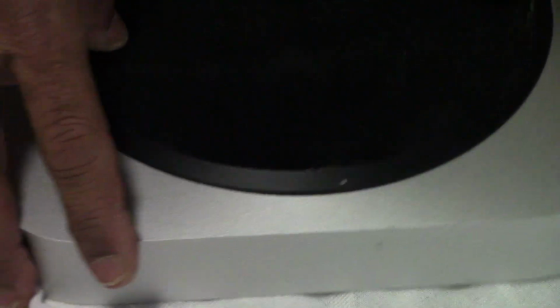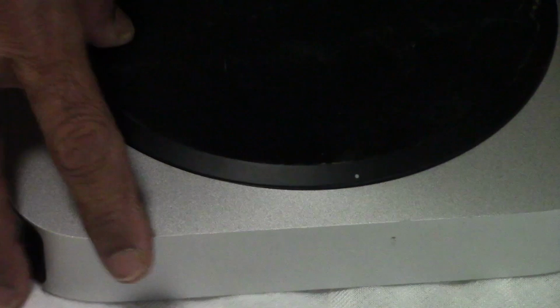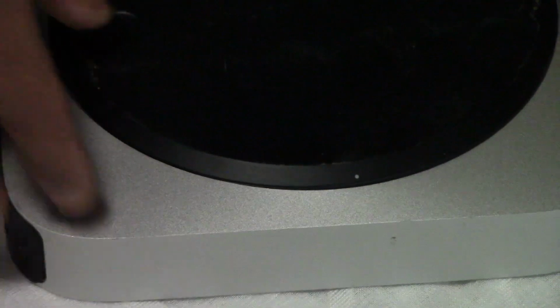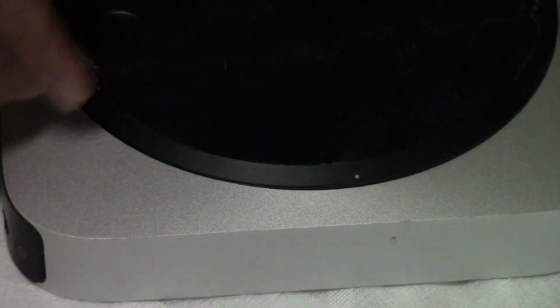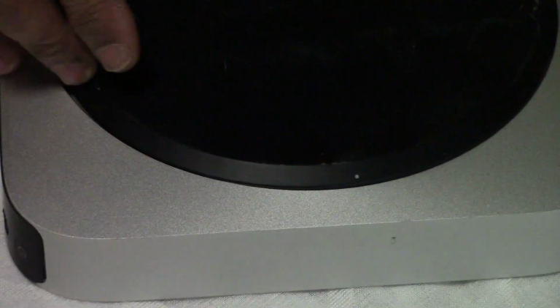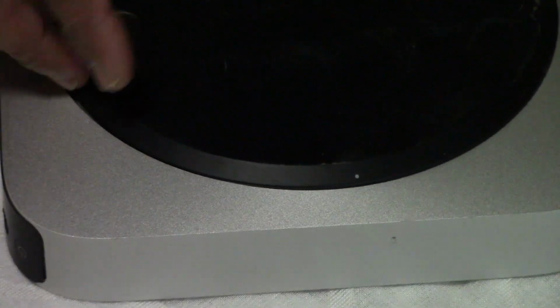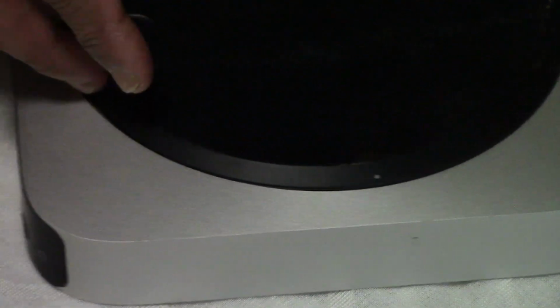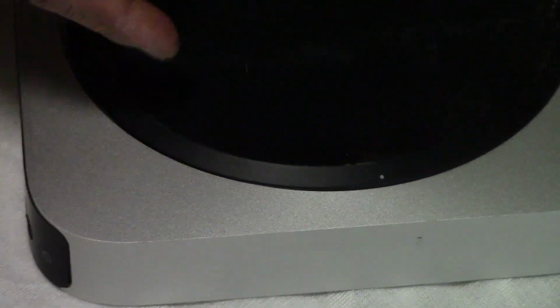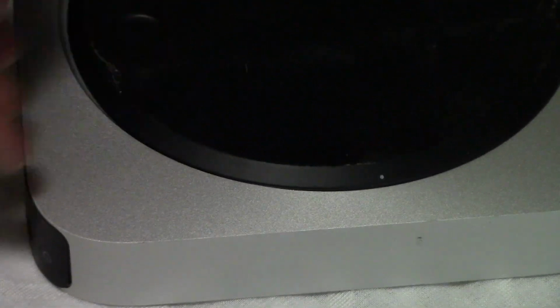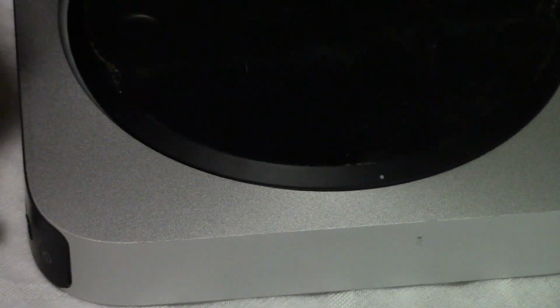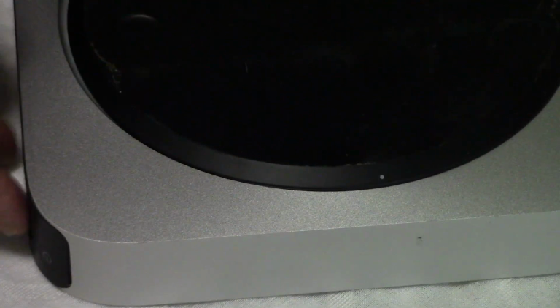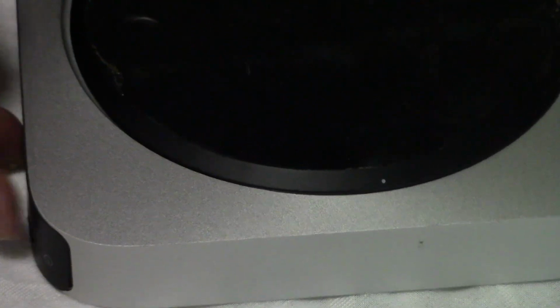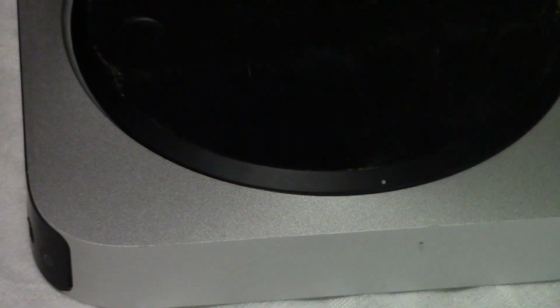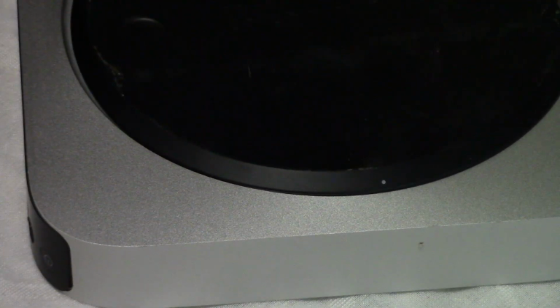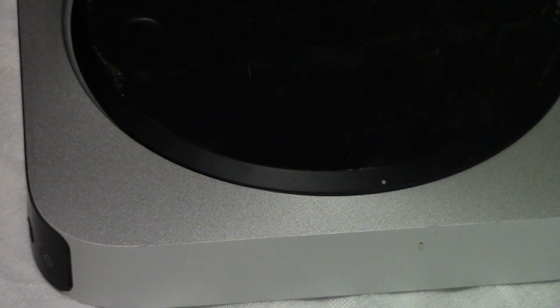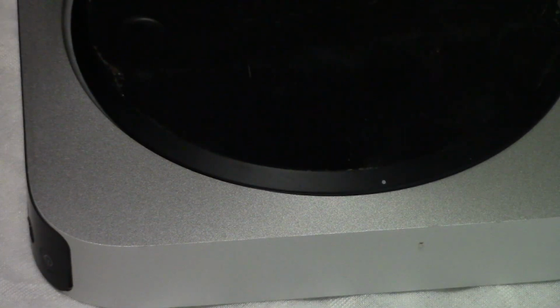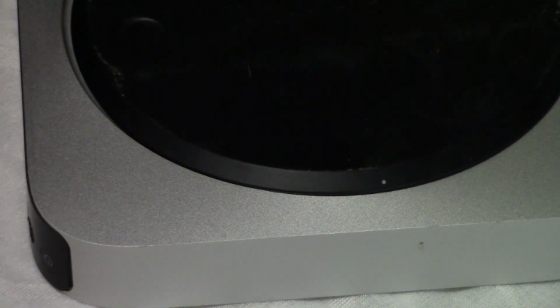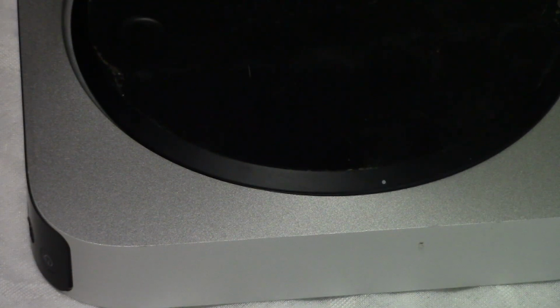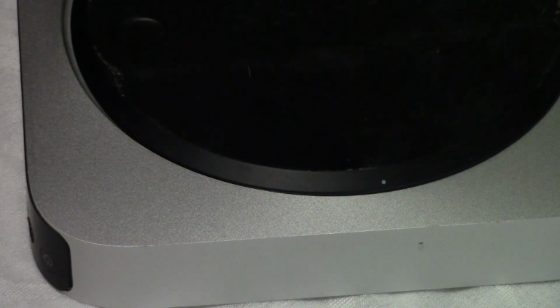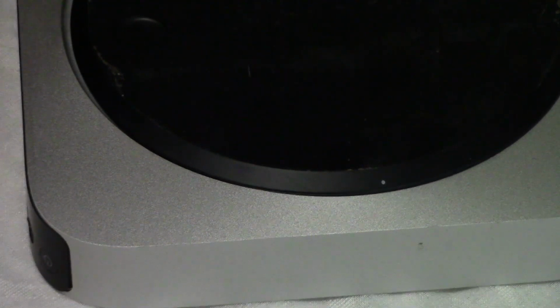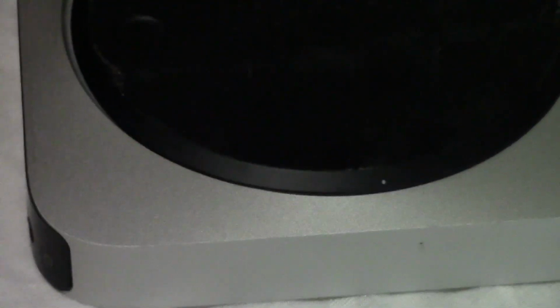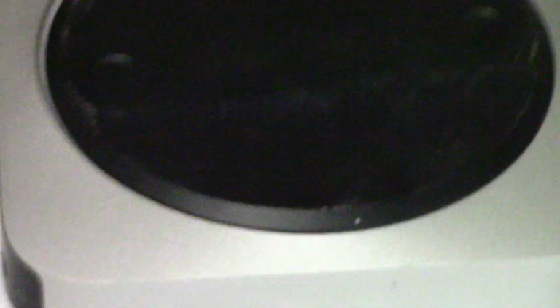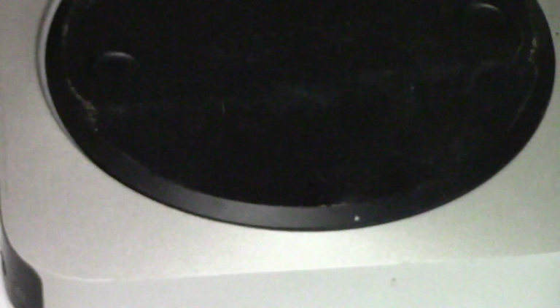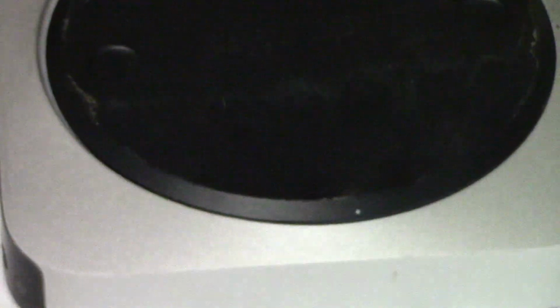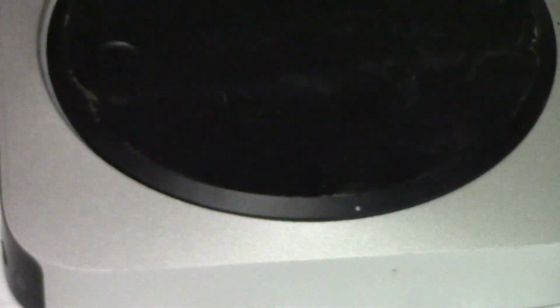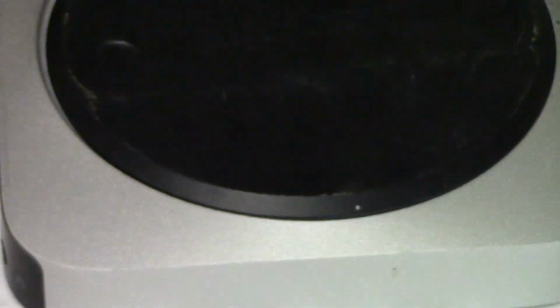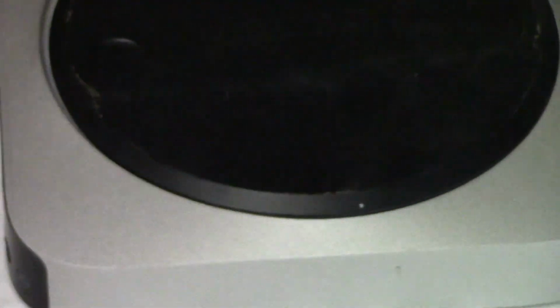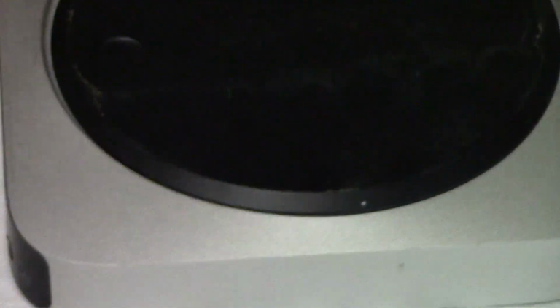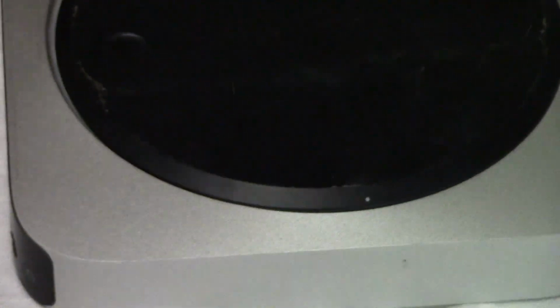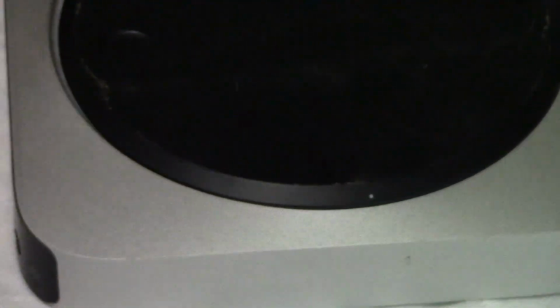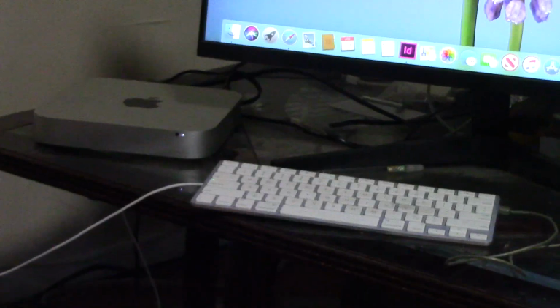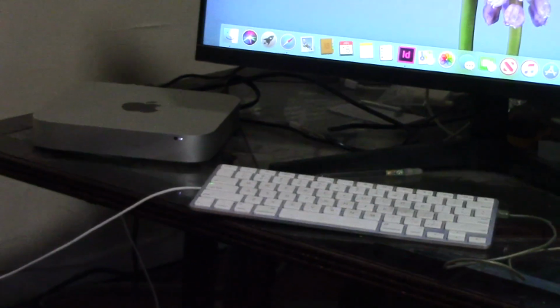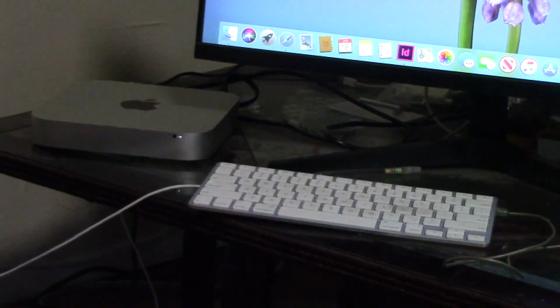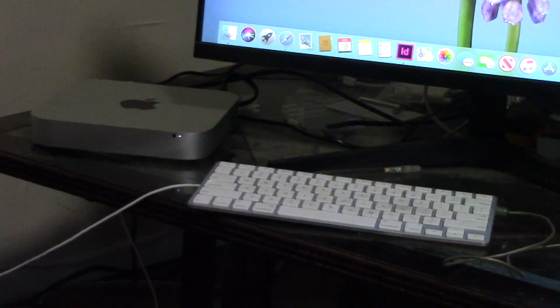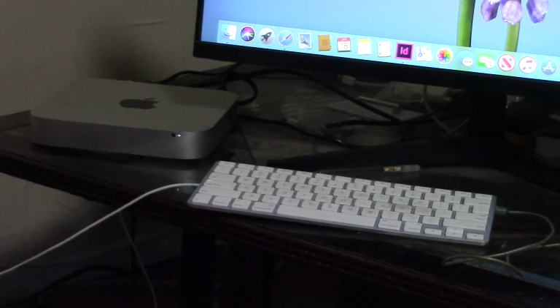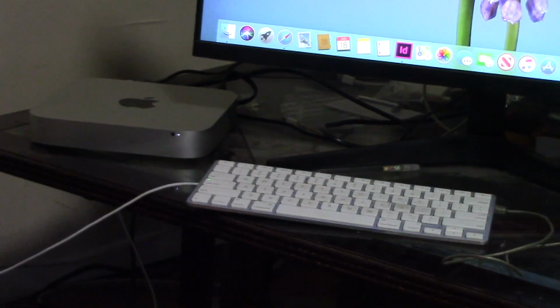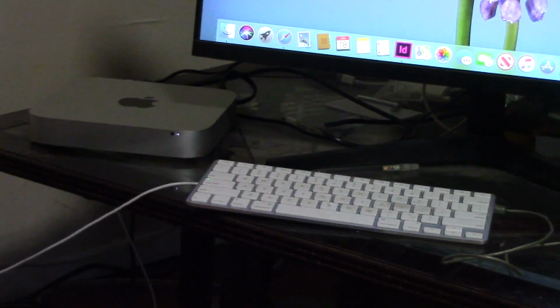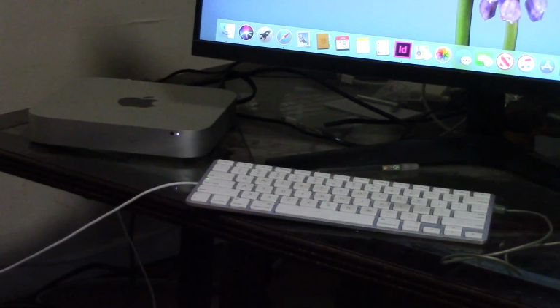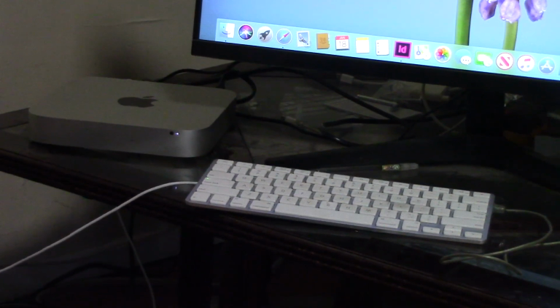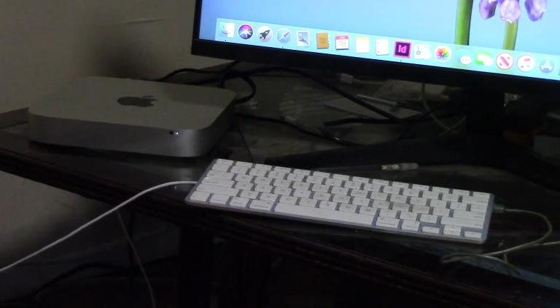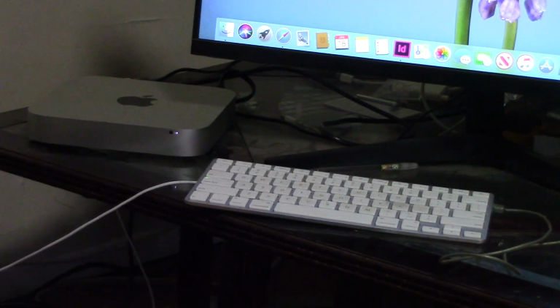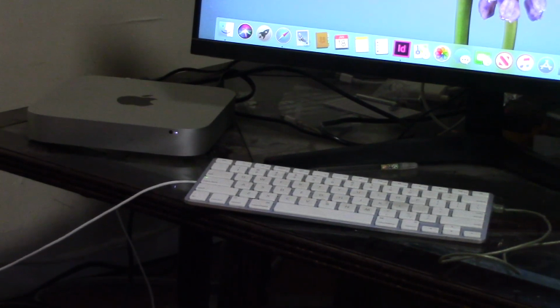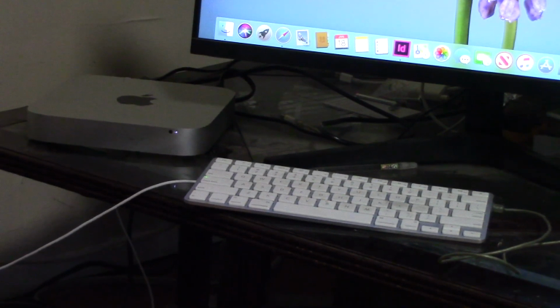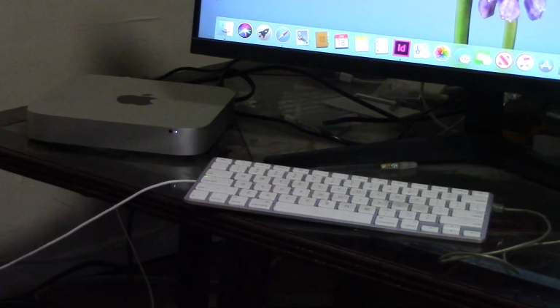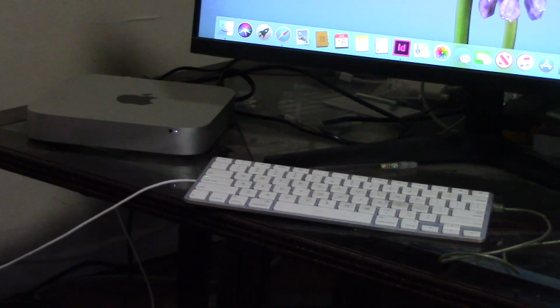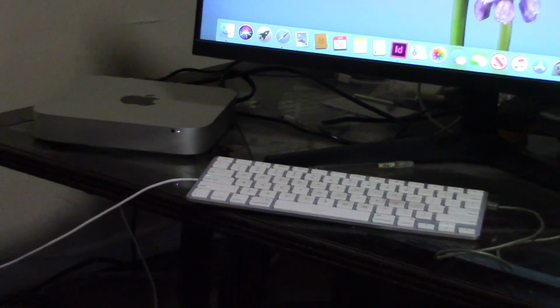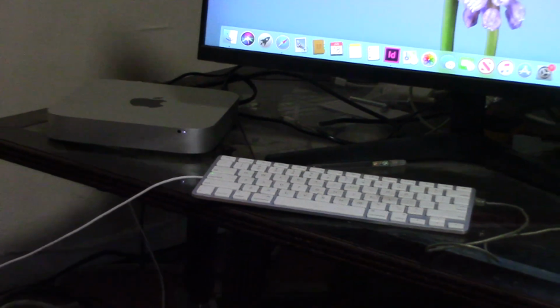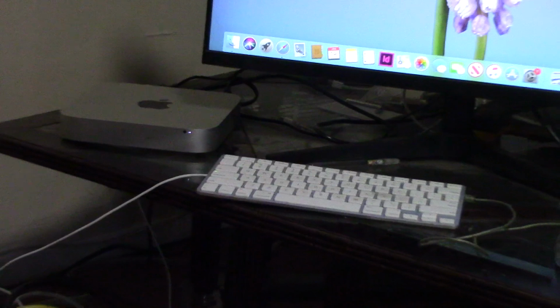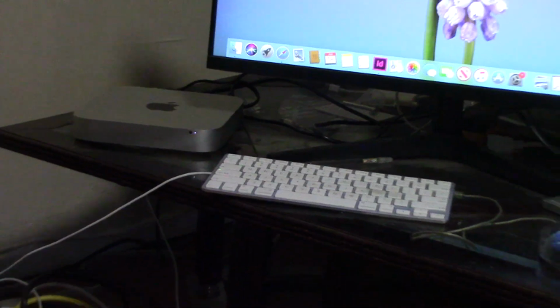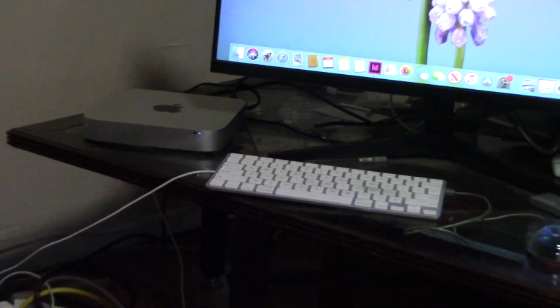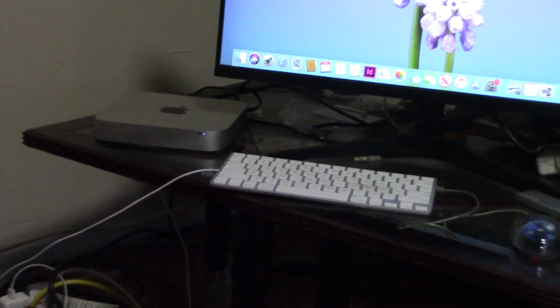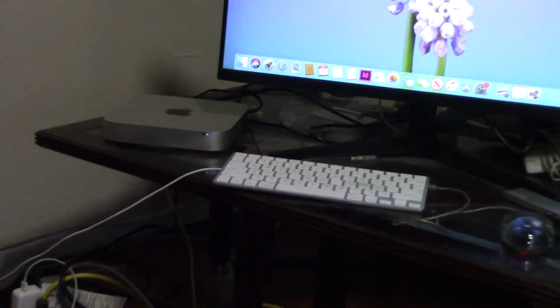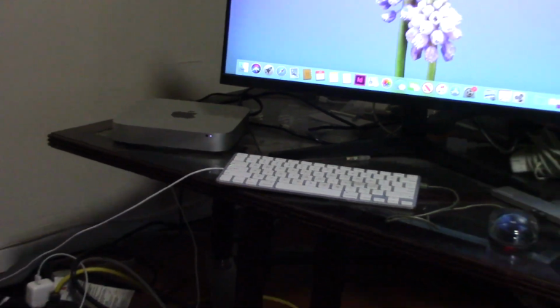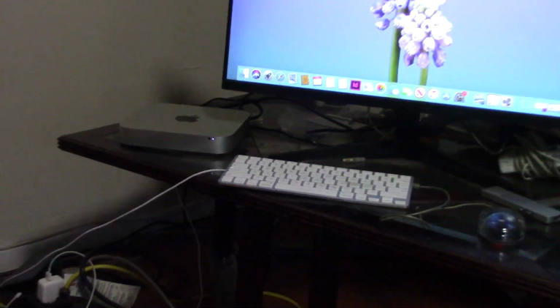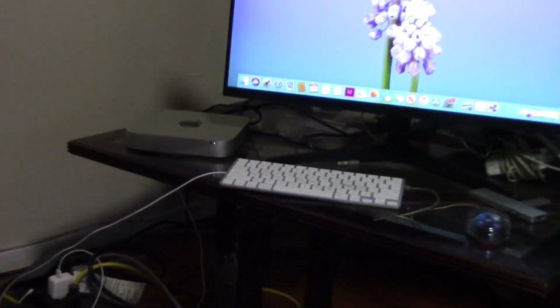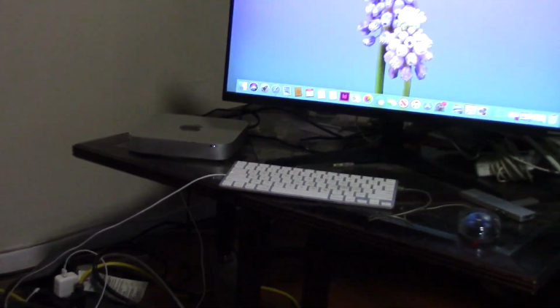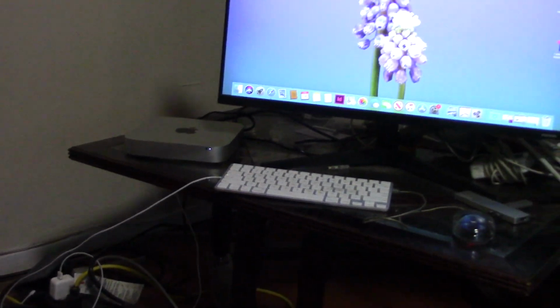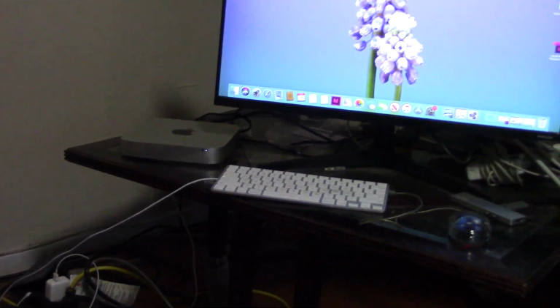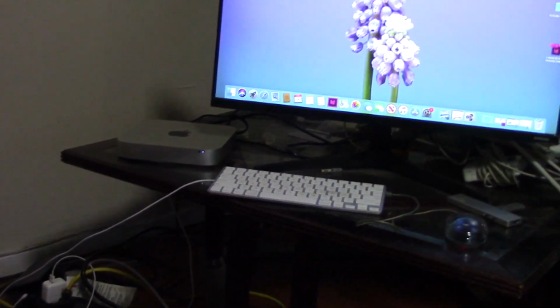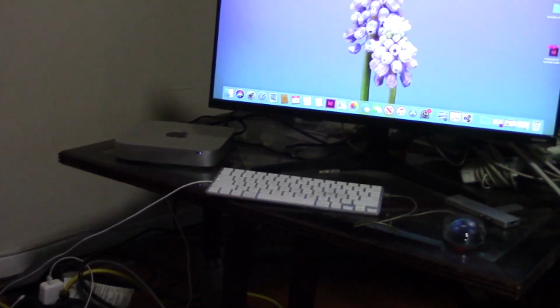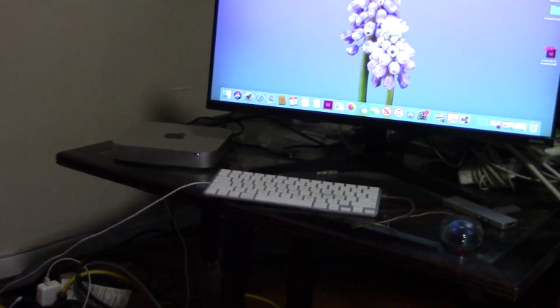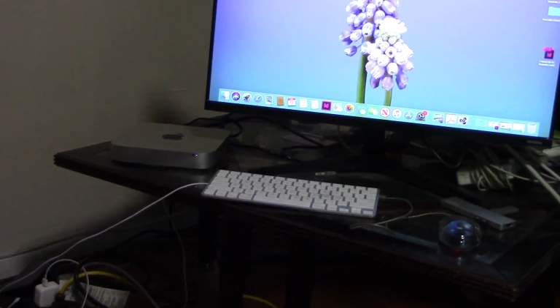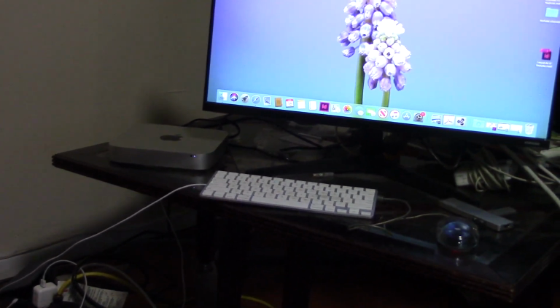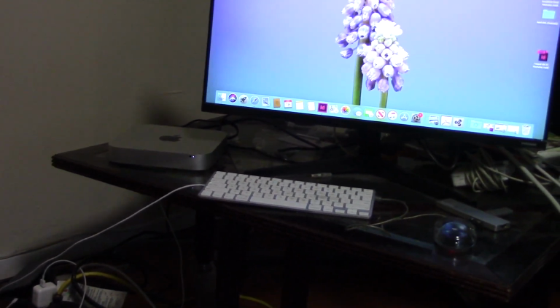See how easy it is — and wish you can do the same with the new M3 Mac Mini and curse the Apple gods.